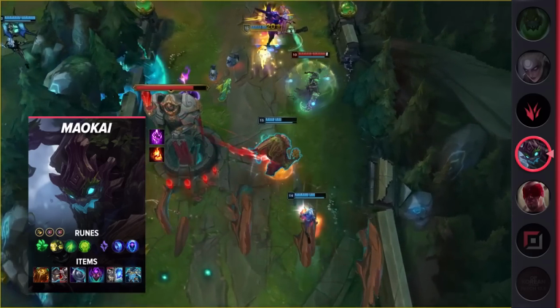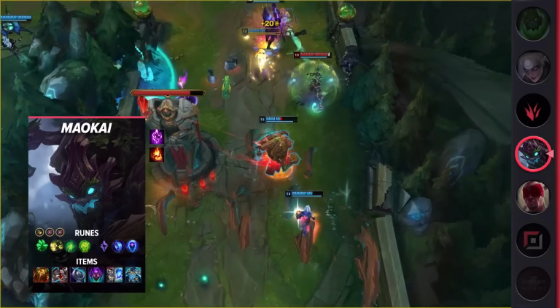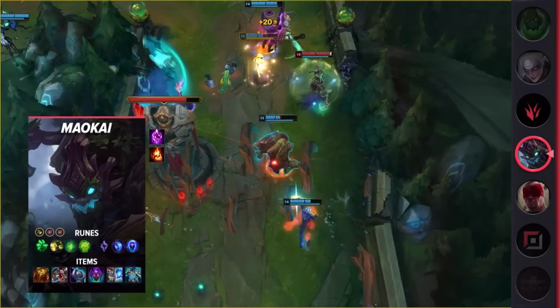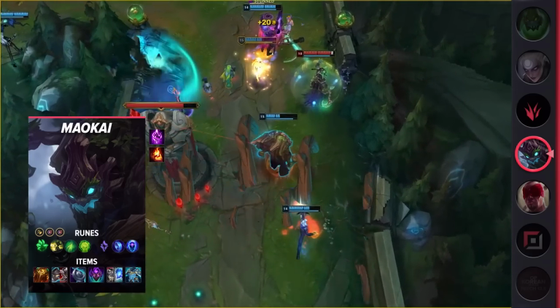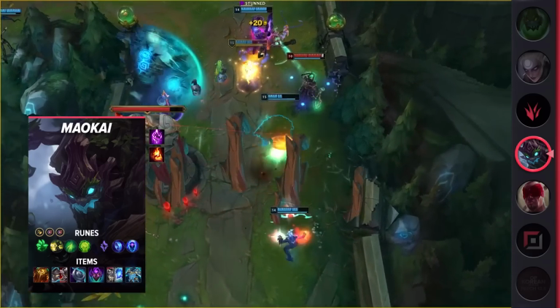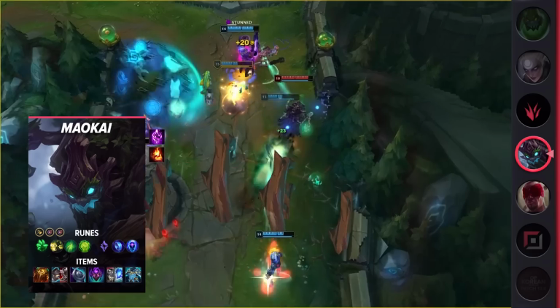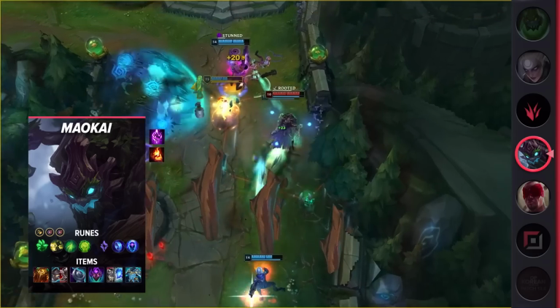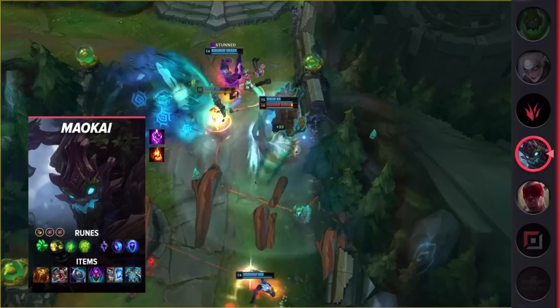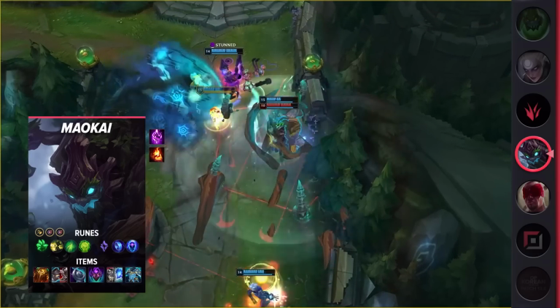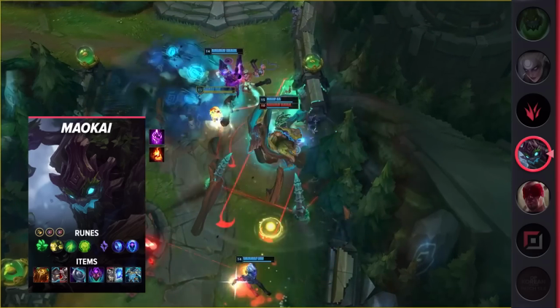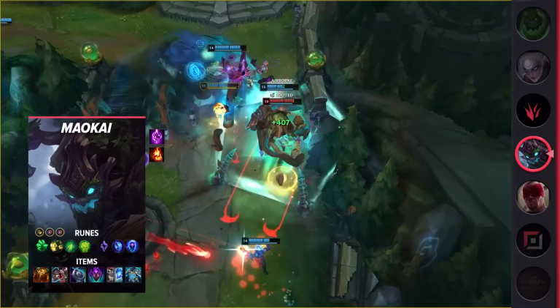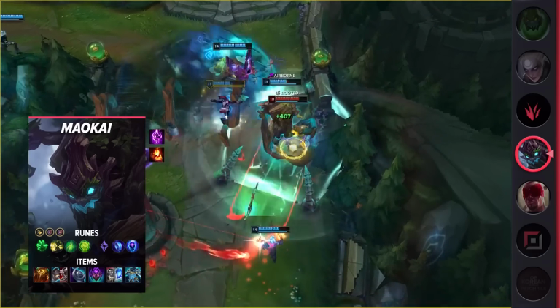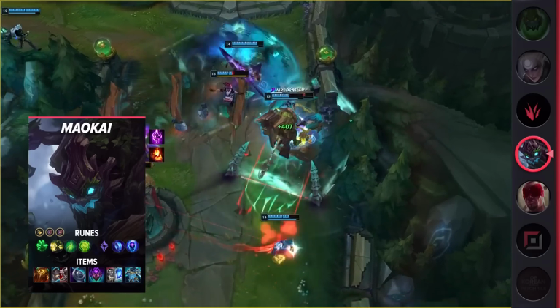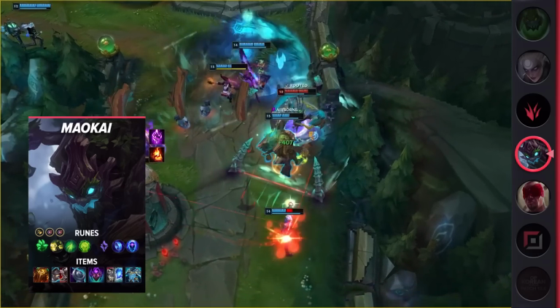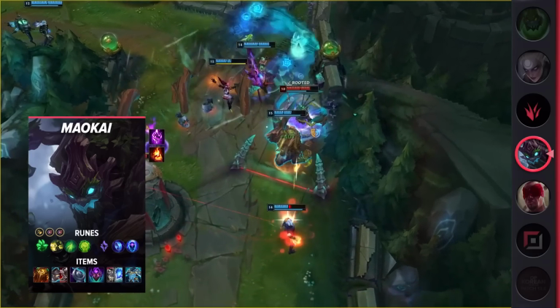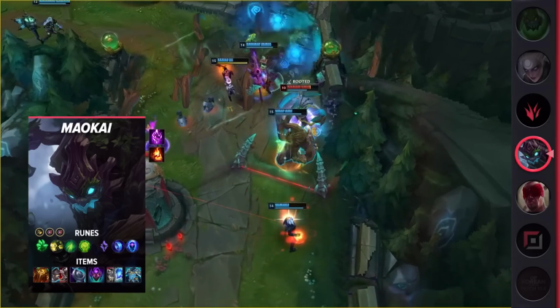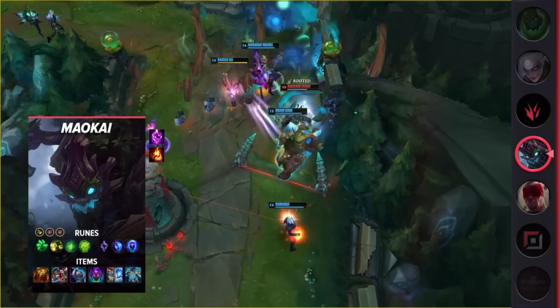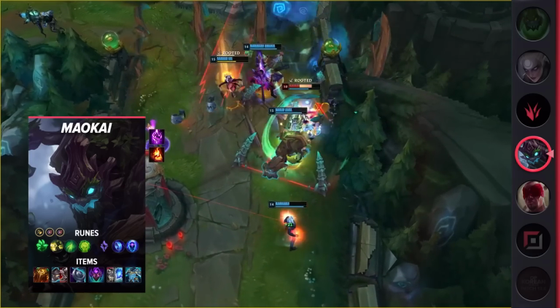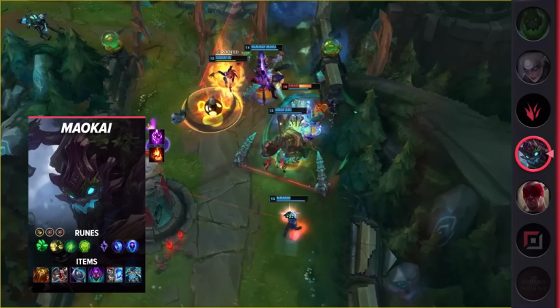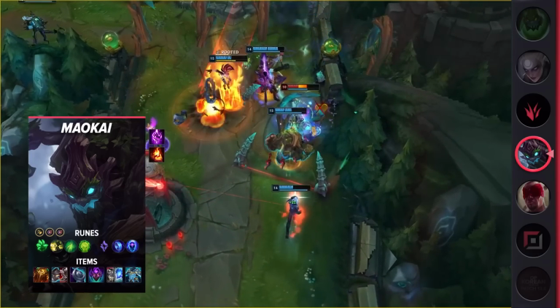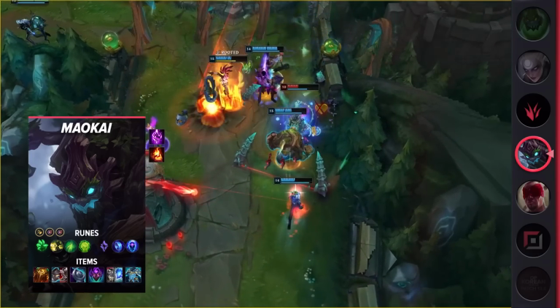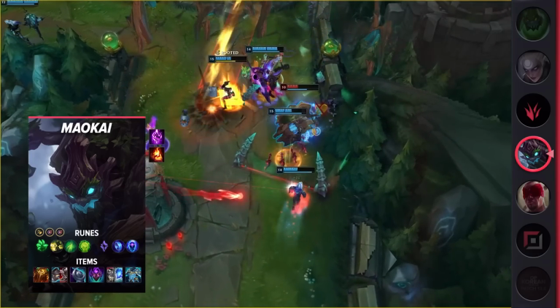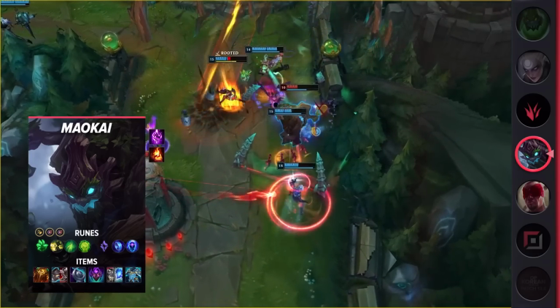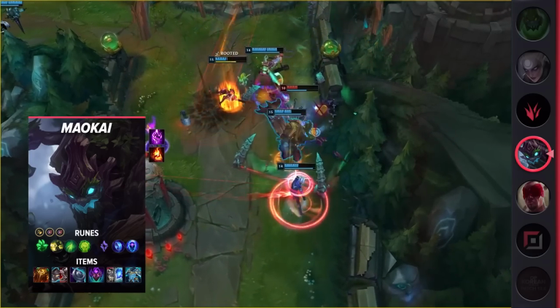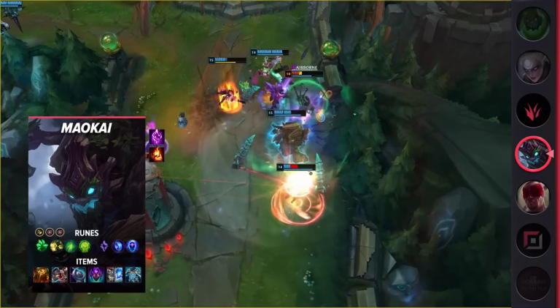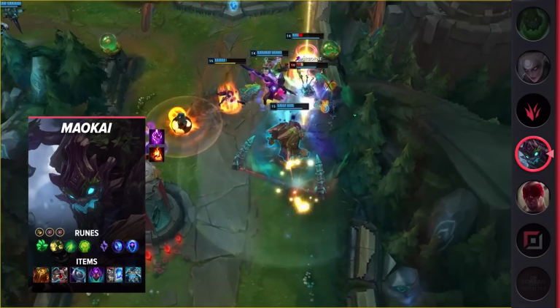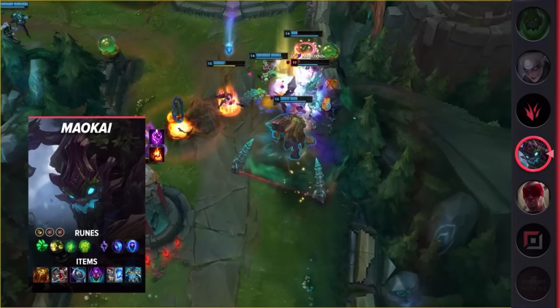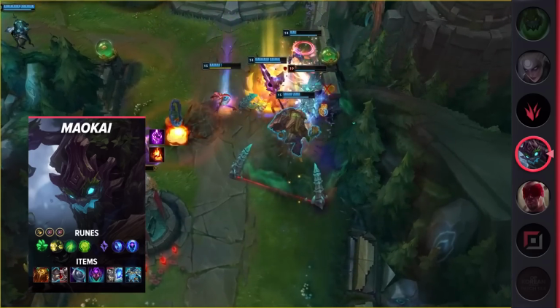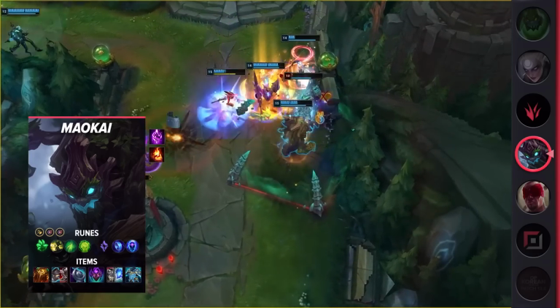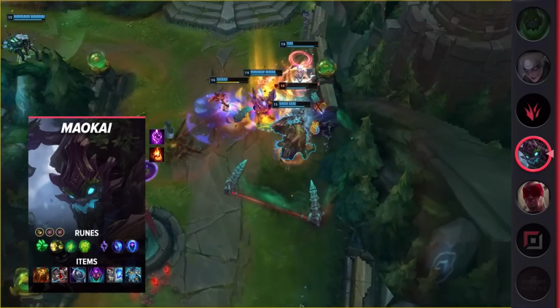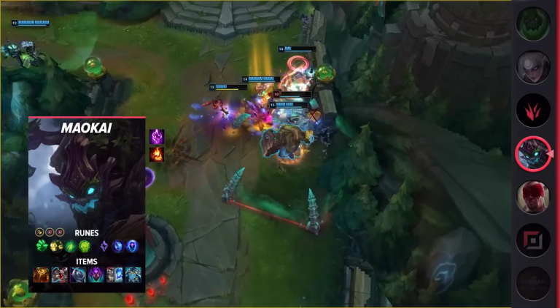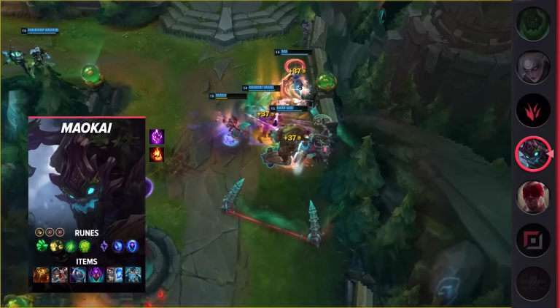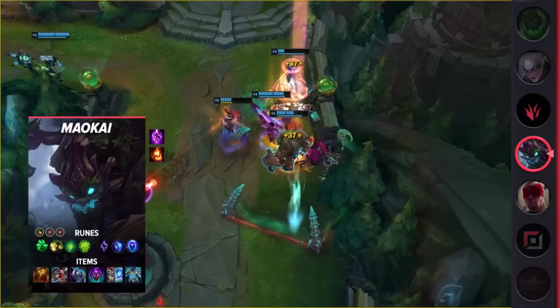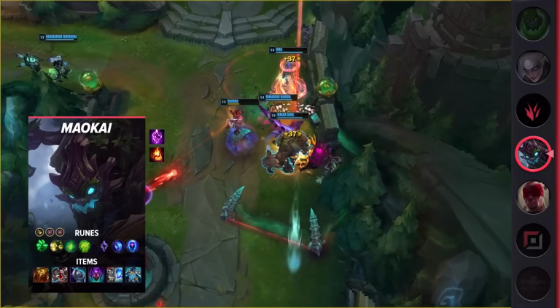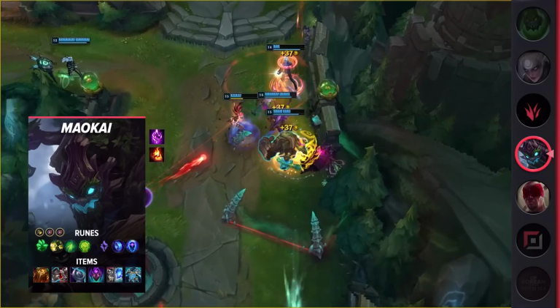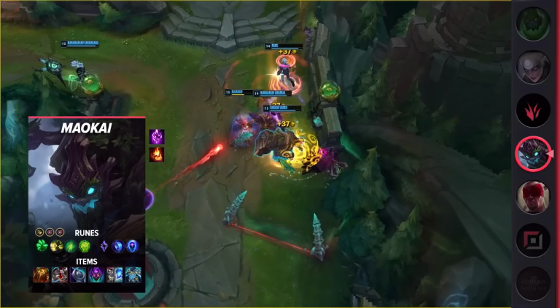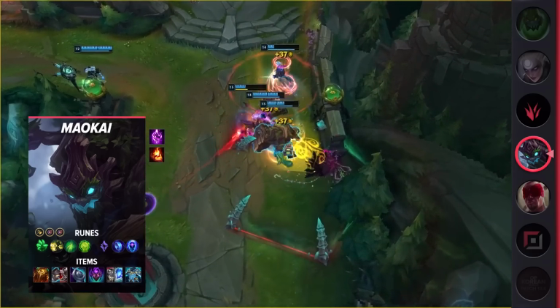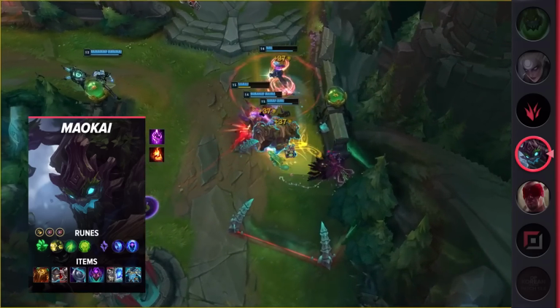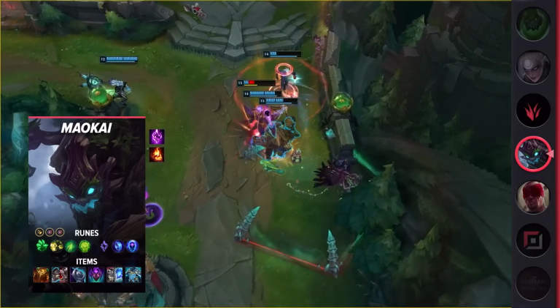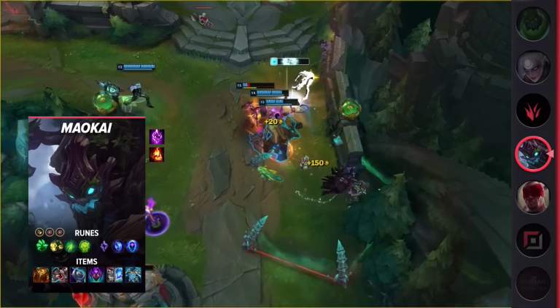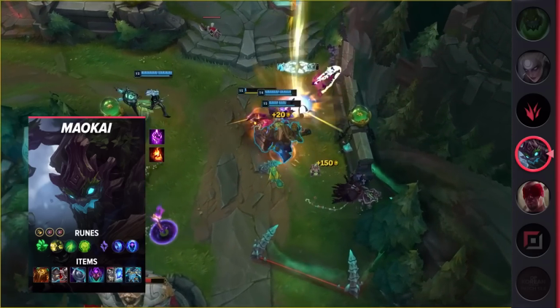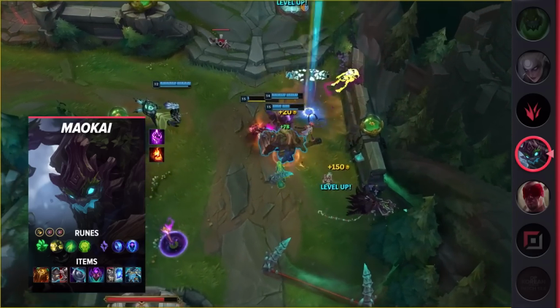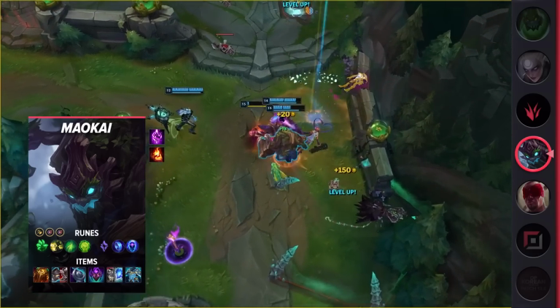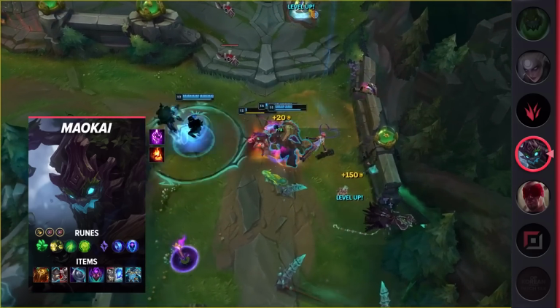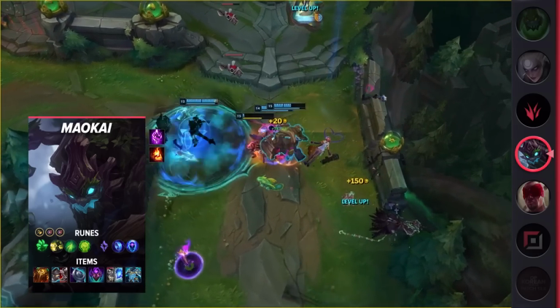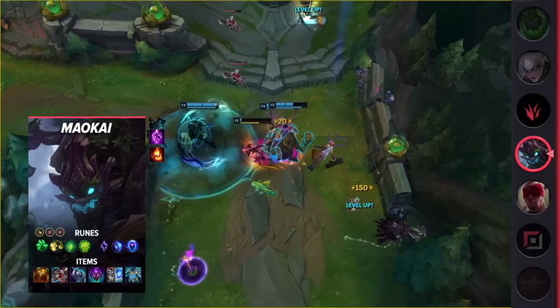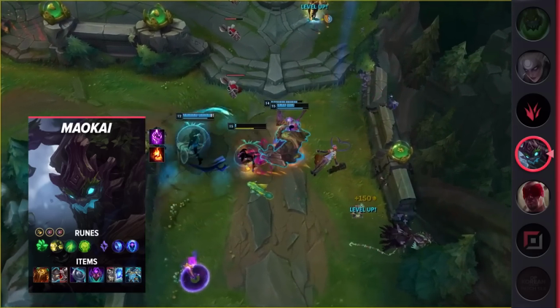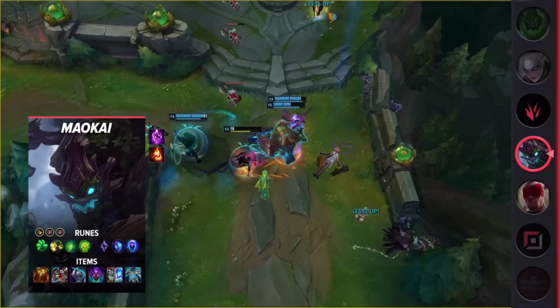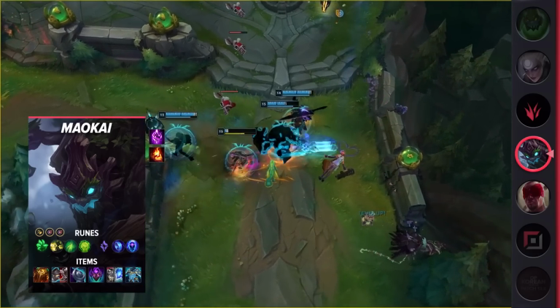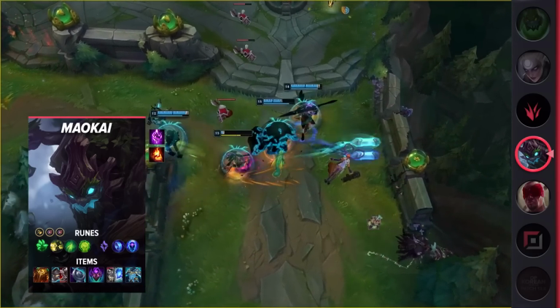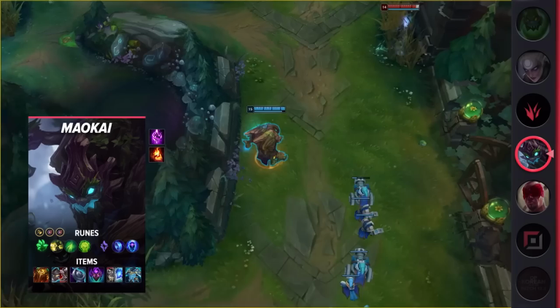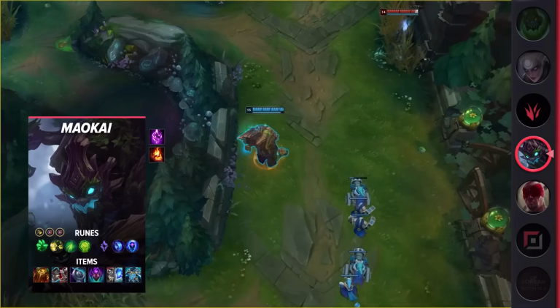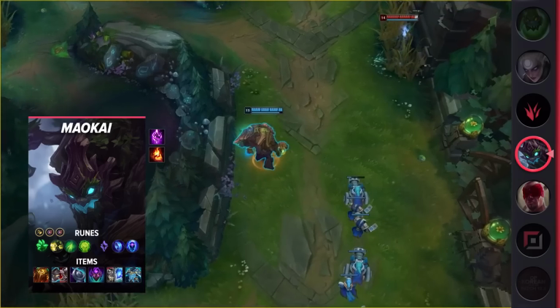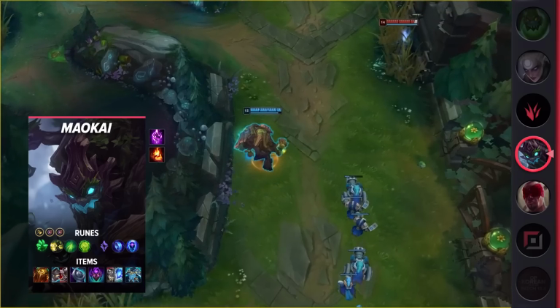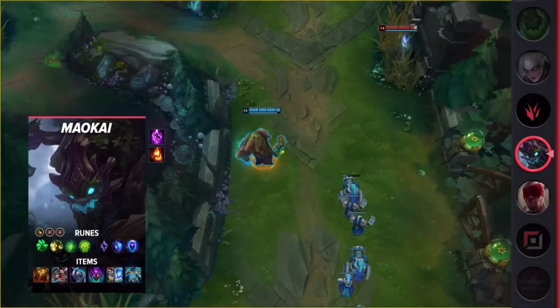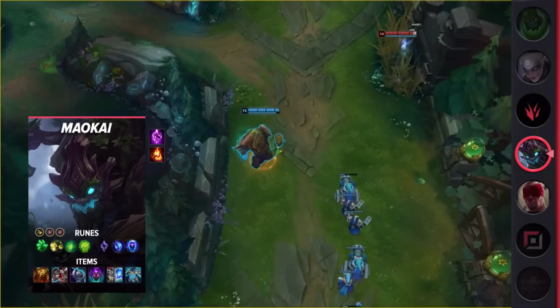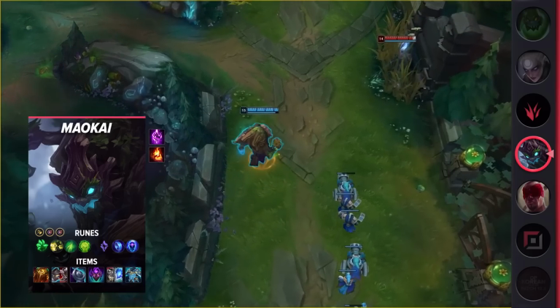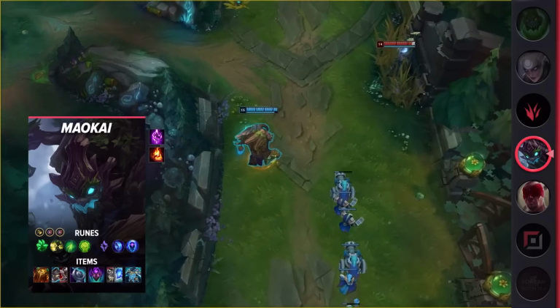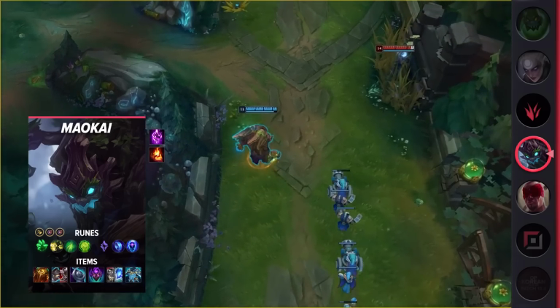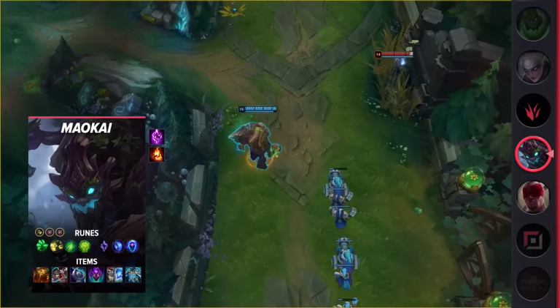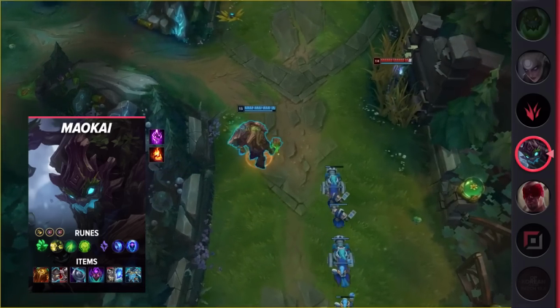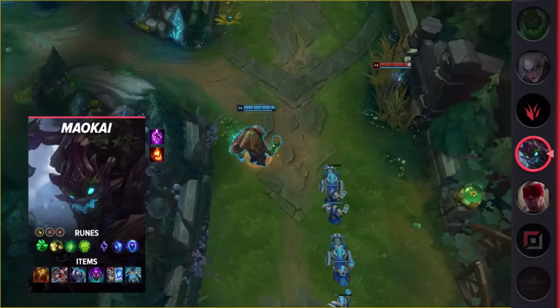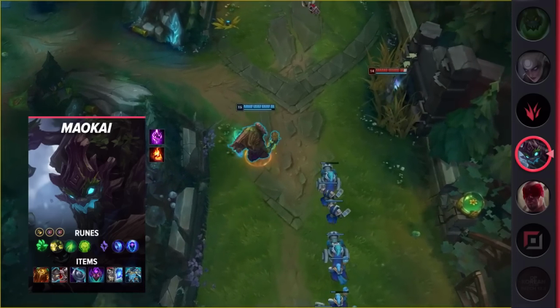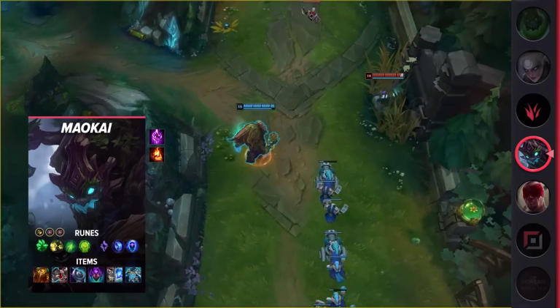Looking at your items, you'll be building Sunfire Aegis, Defensive Boots, Evenshroud, Abyssal Mask, Thornmail or Frozen Heart, and then finish off with Force of Nature.